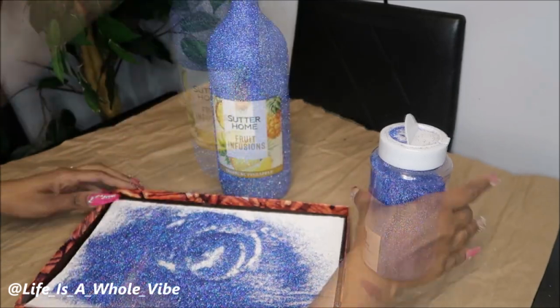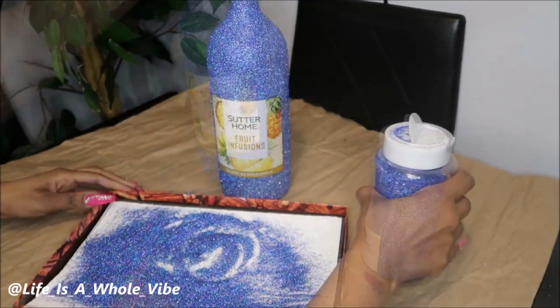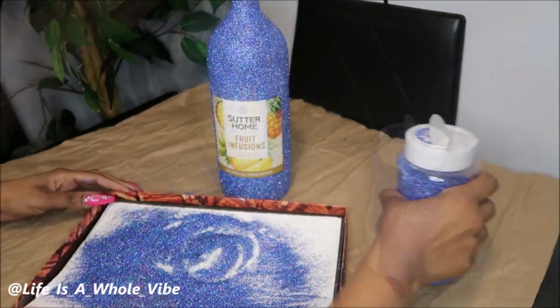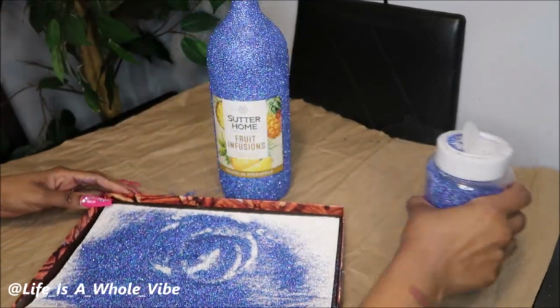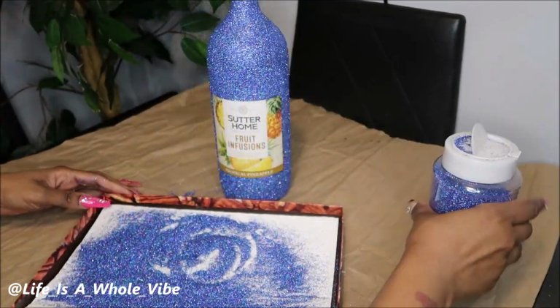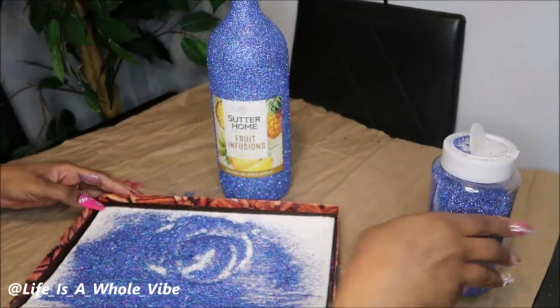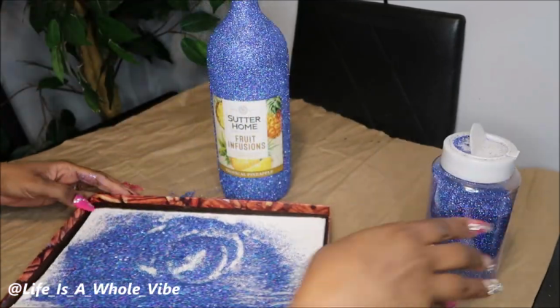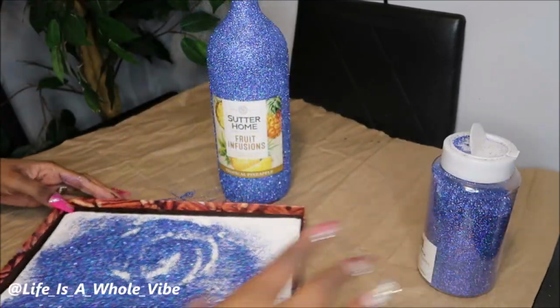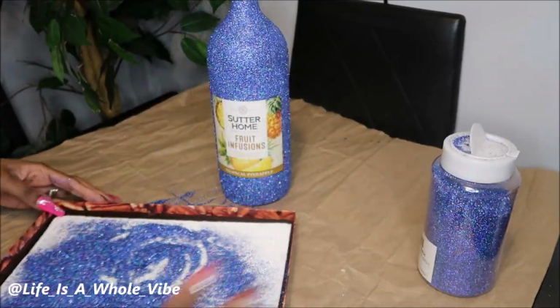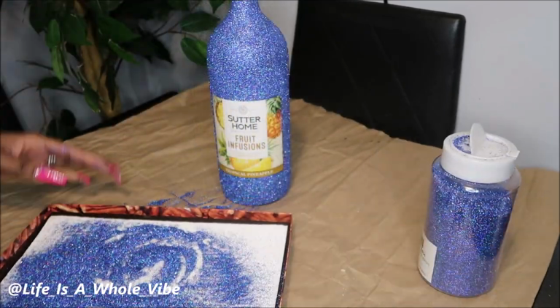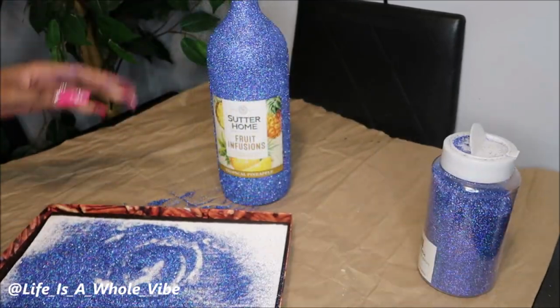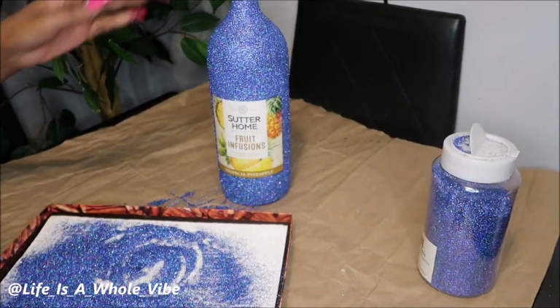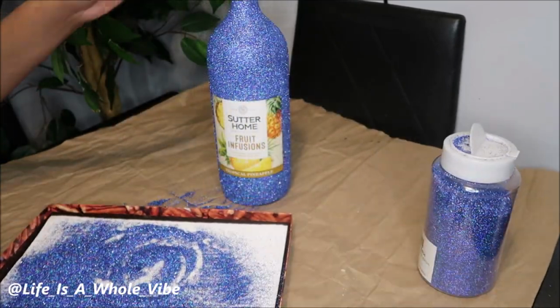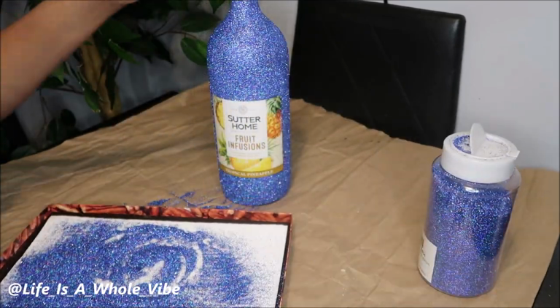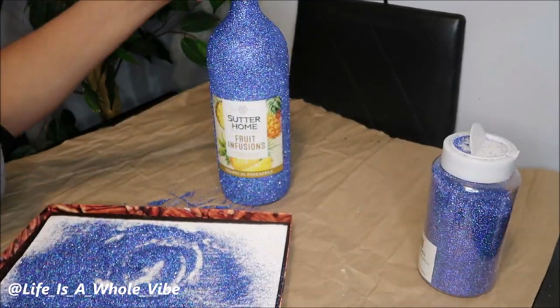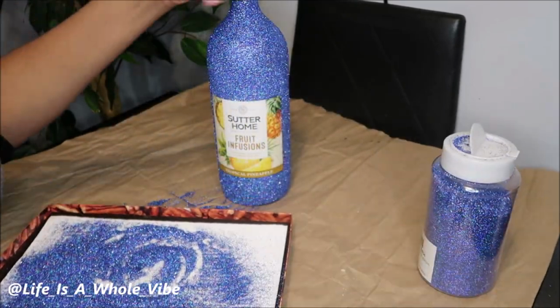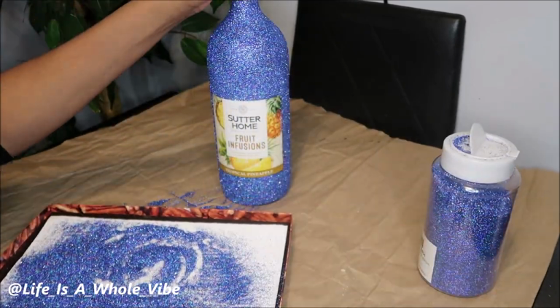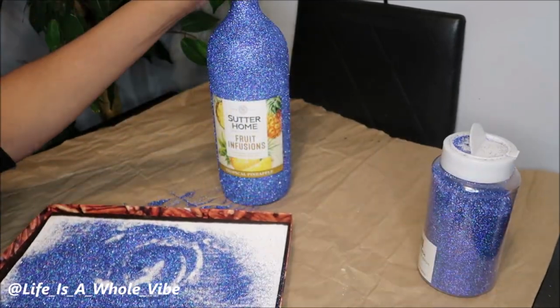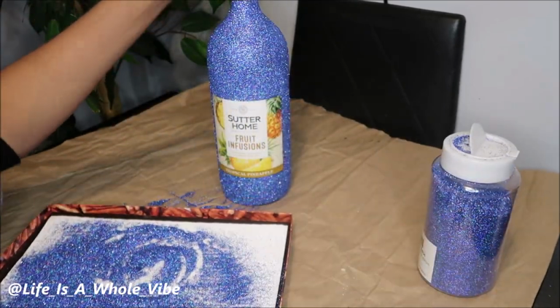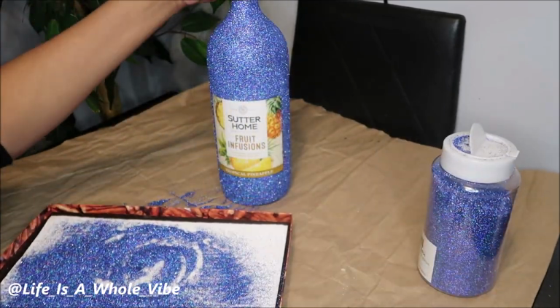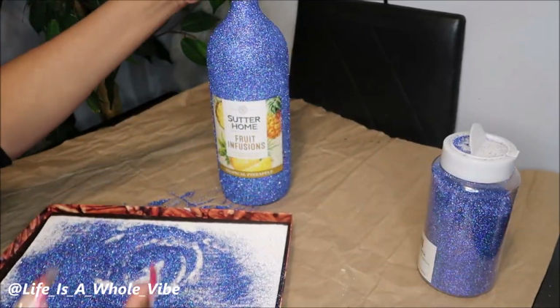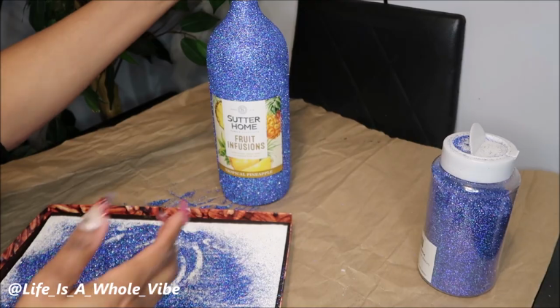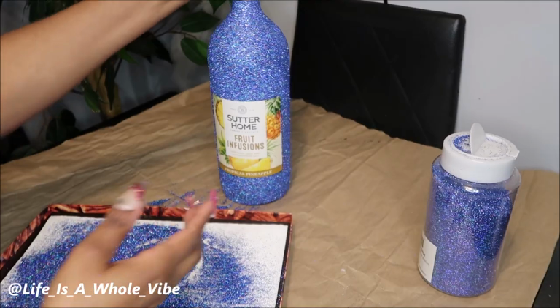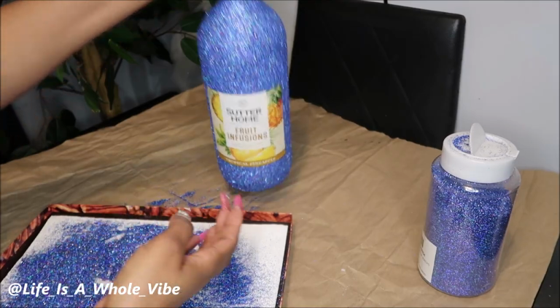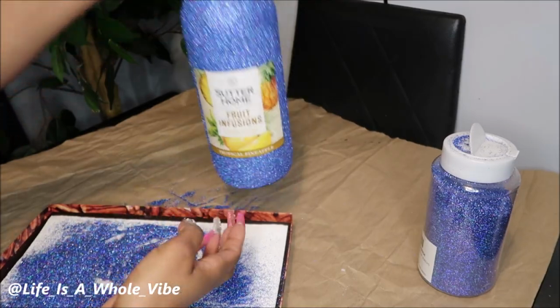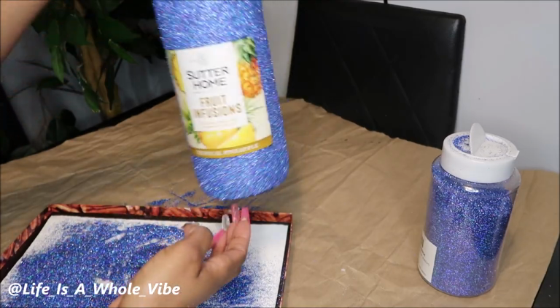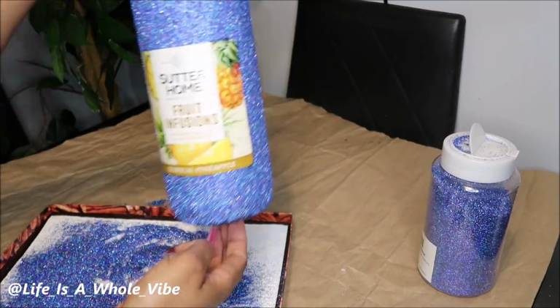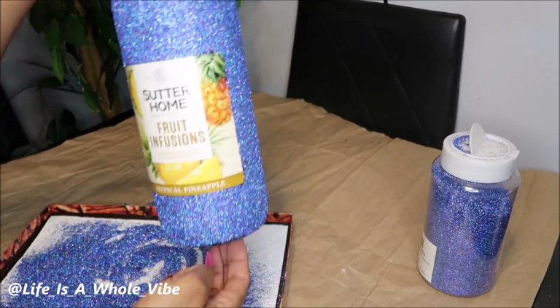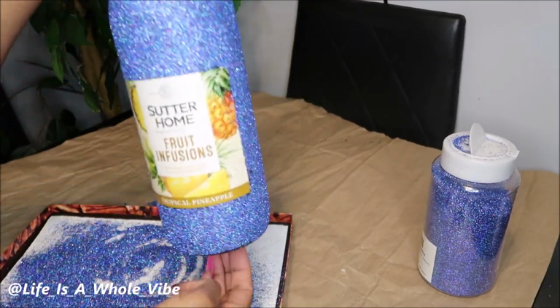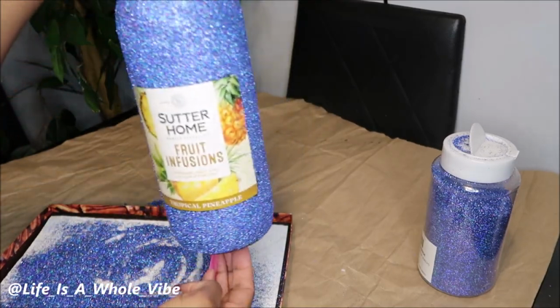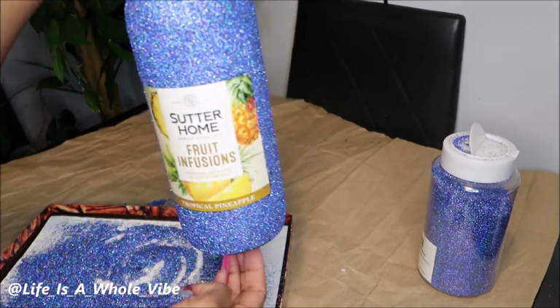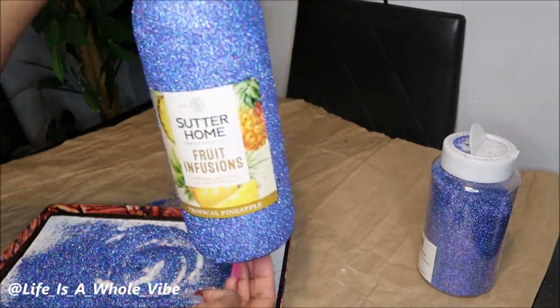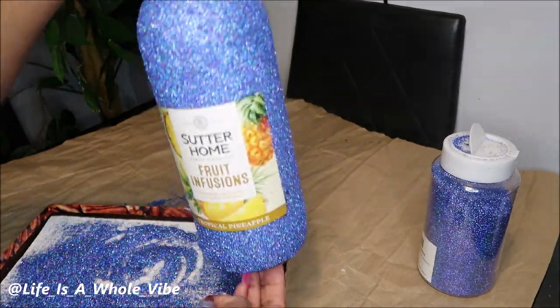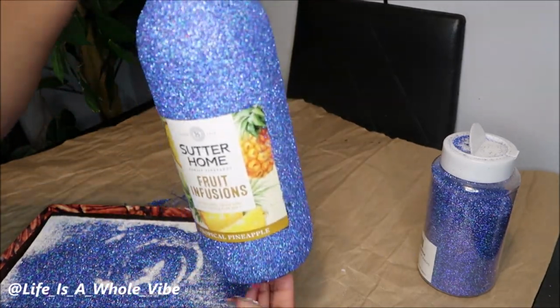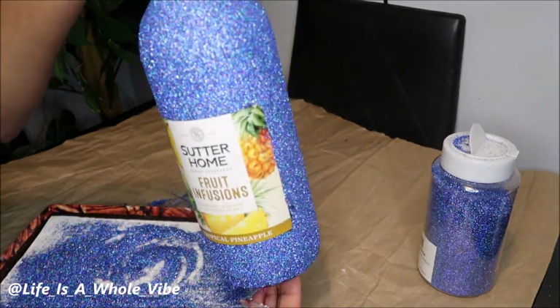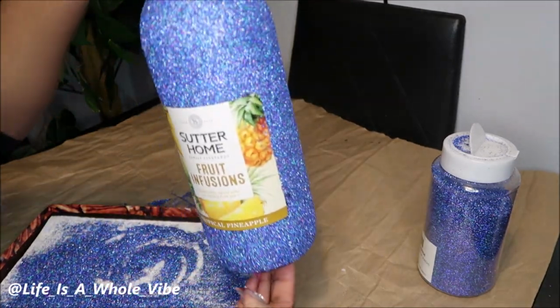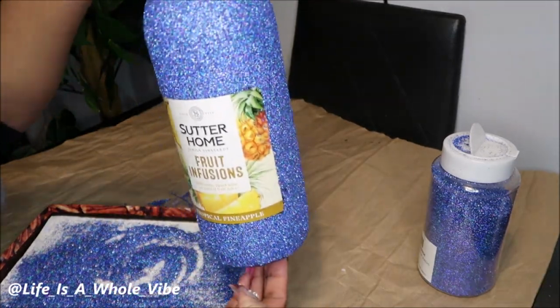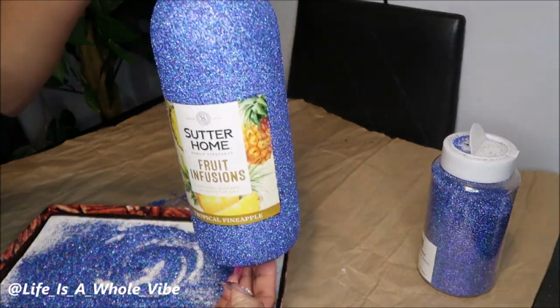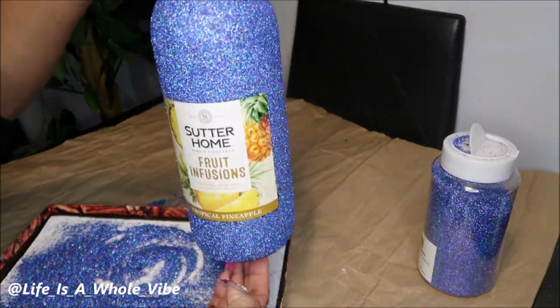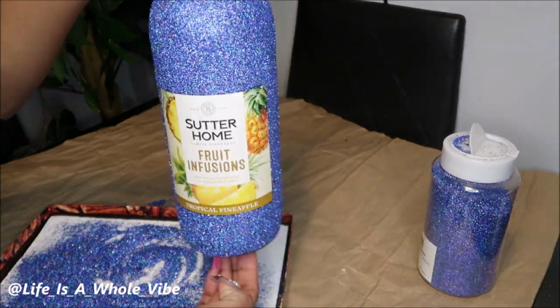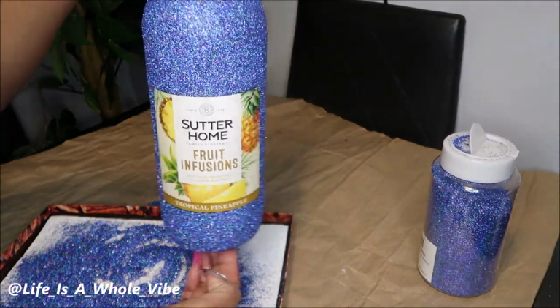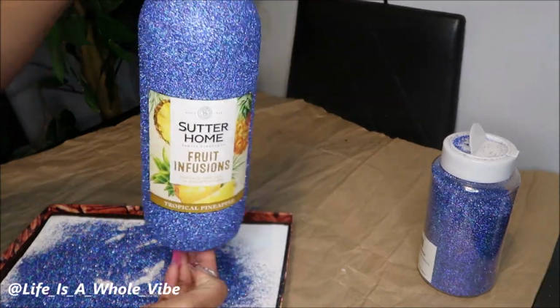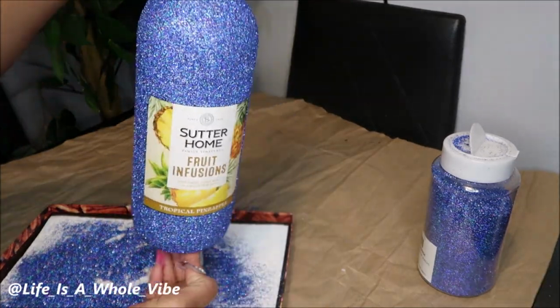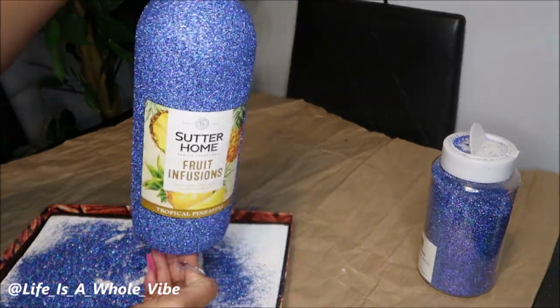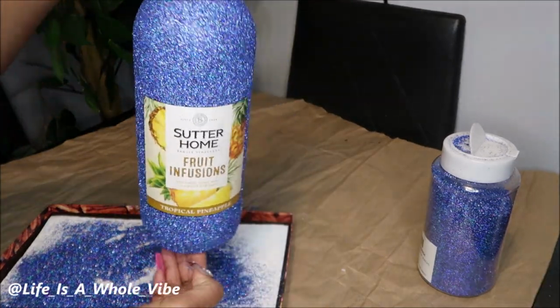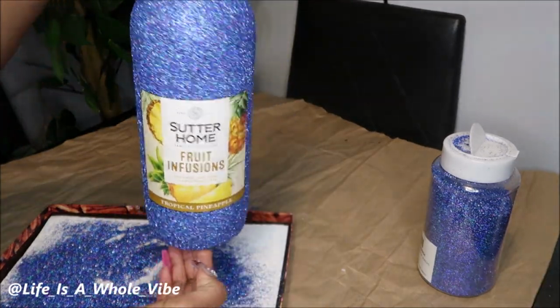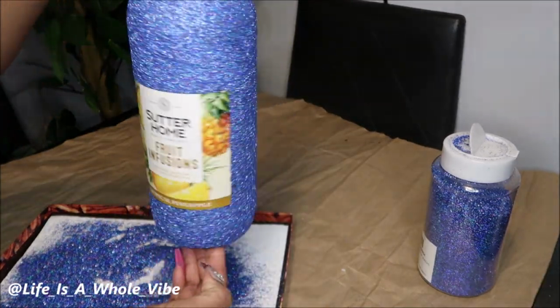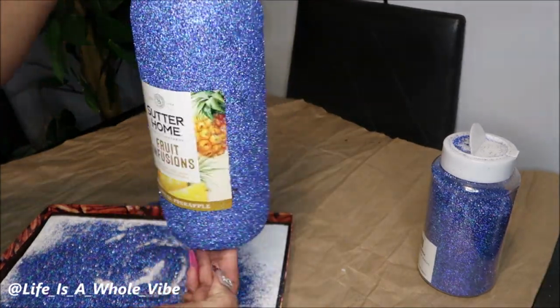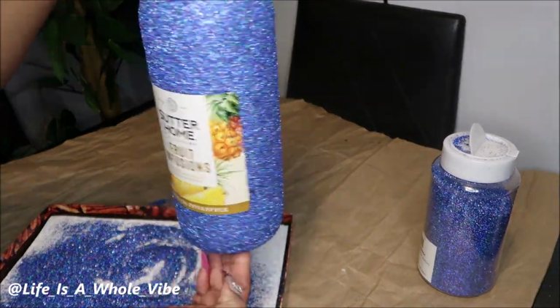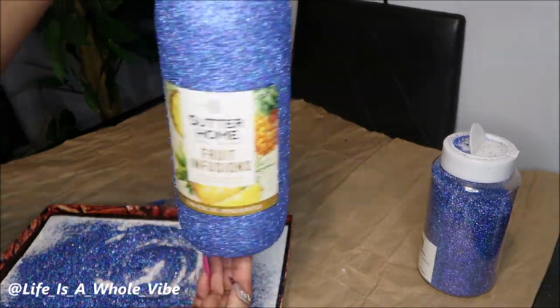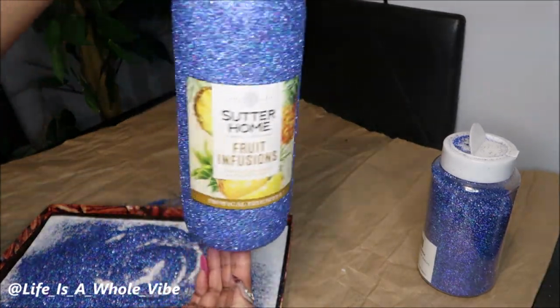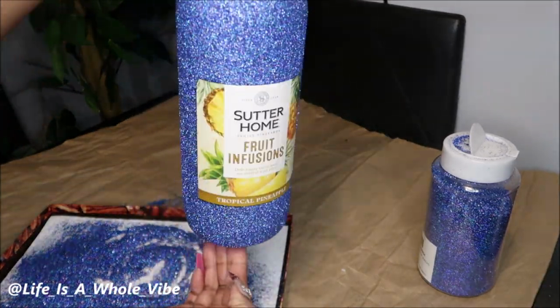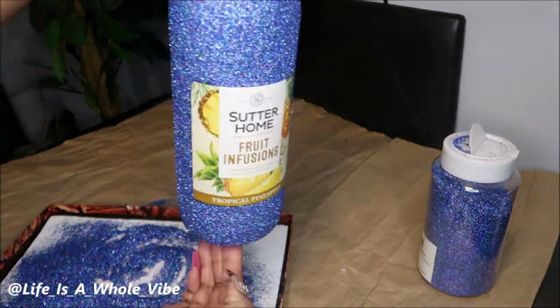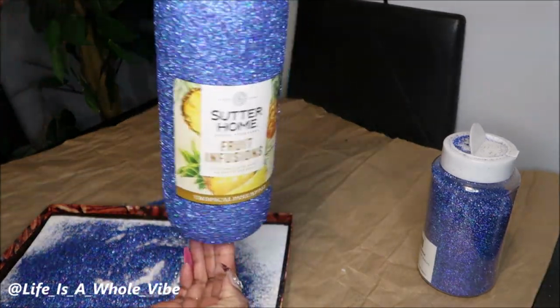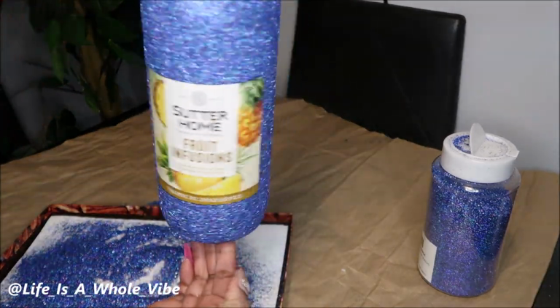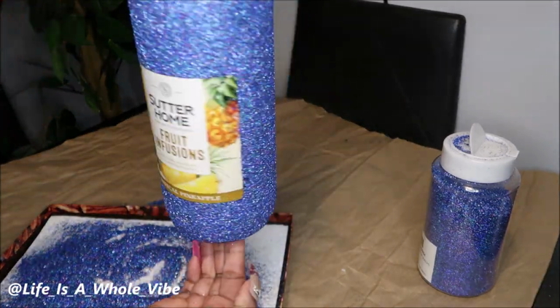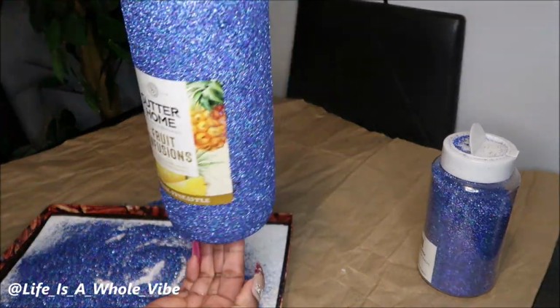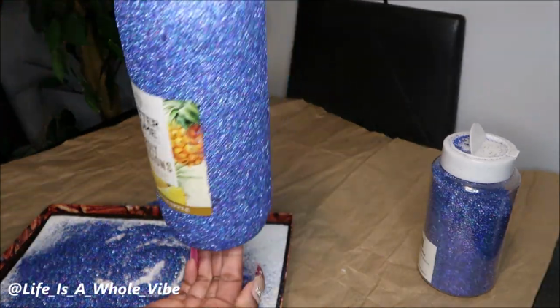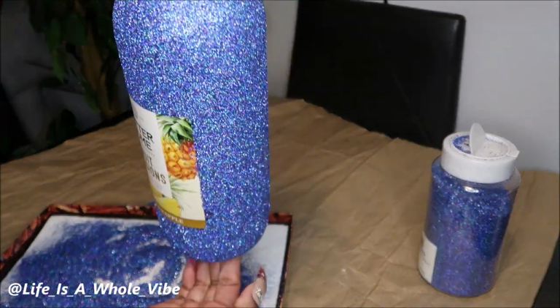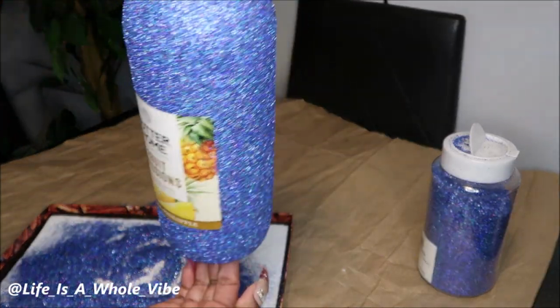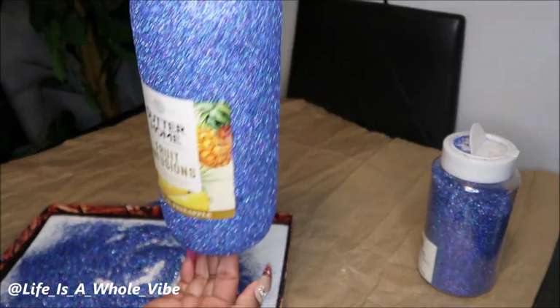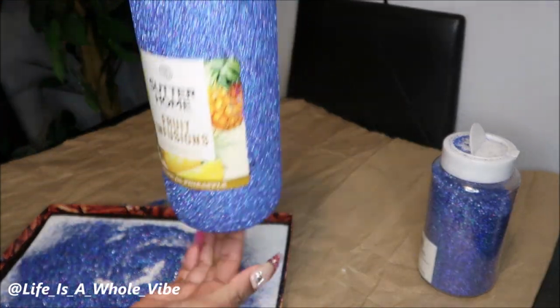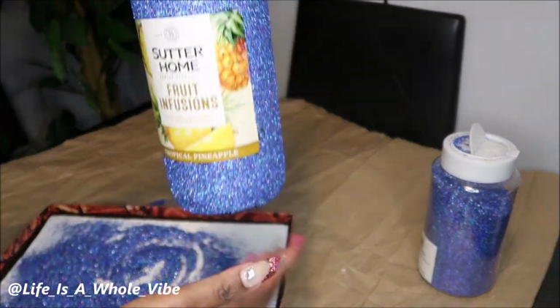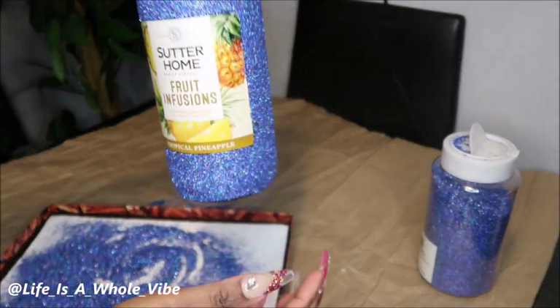So this is the first coat of glitter. We'll go ahead and let that set and then put a second coat on.